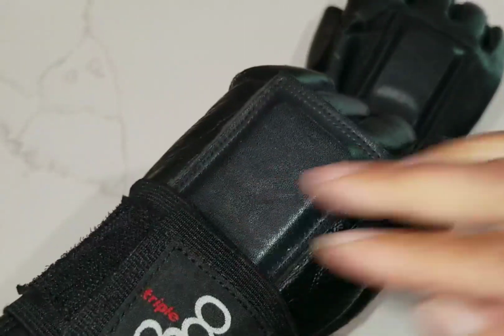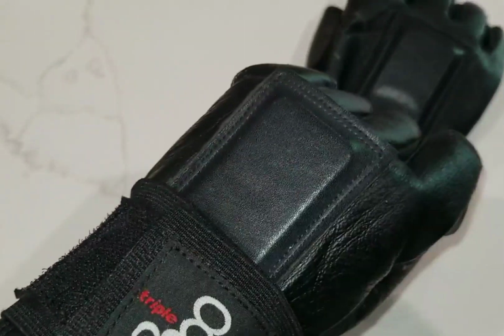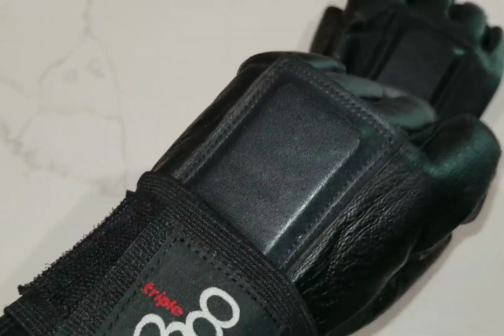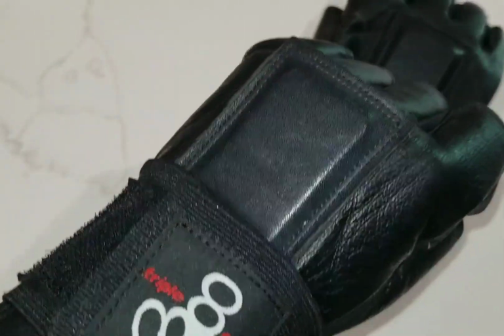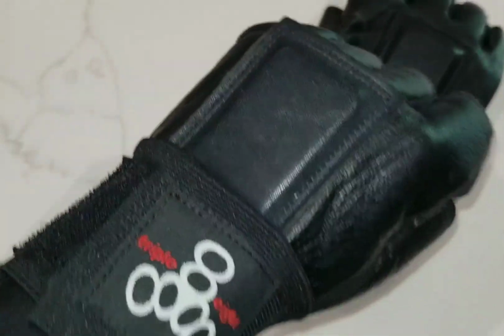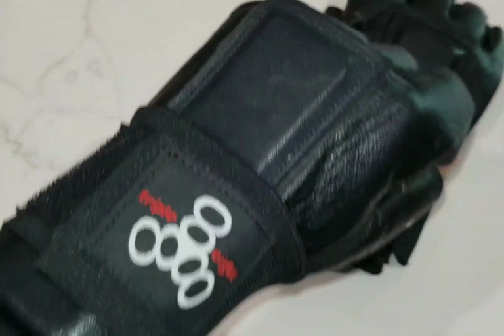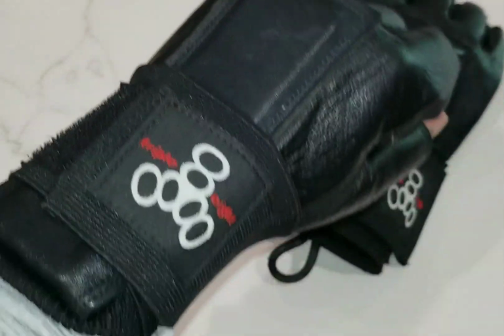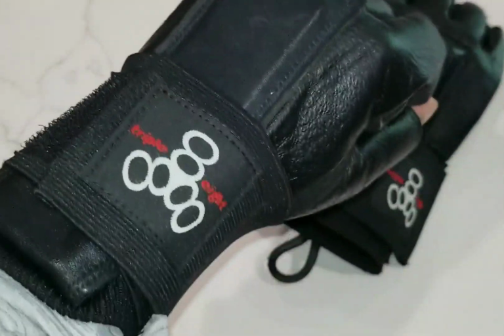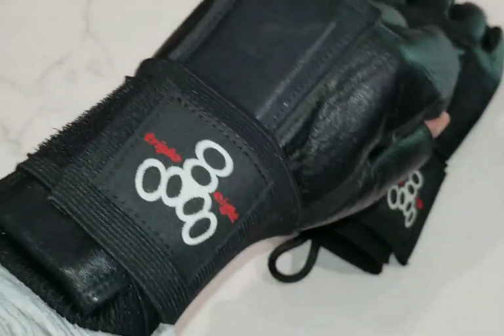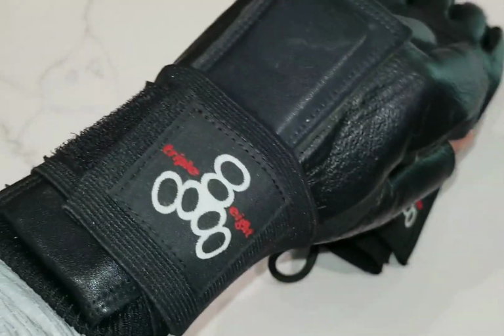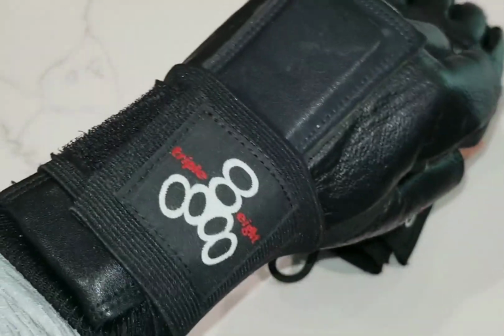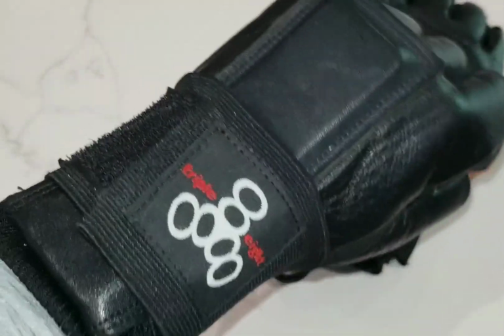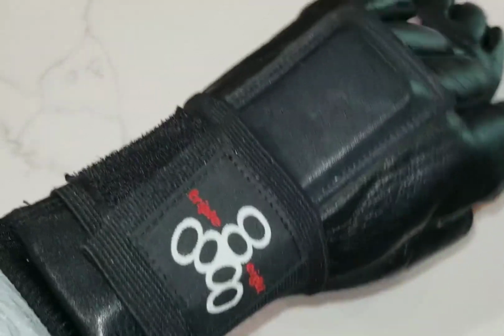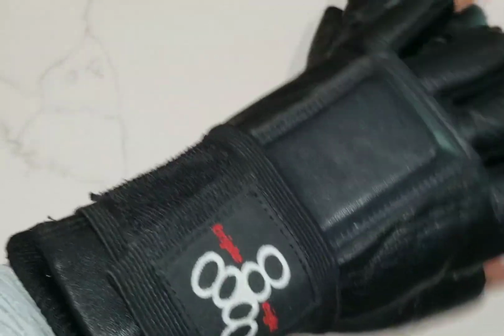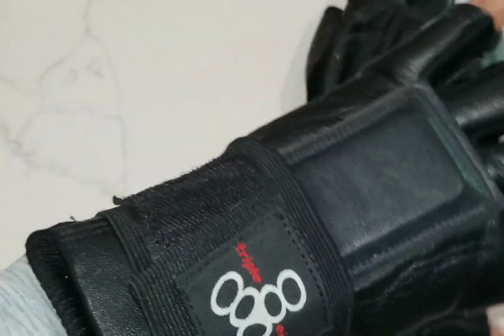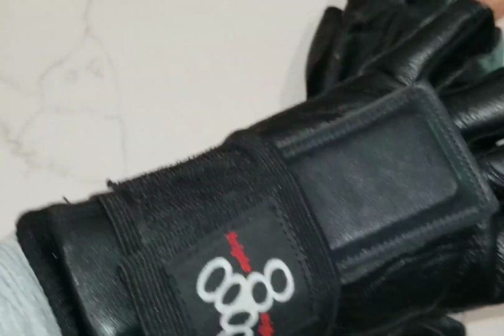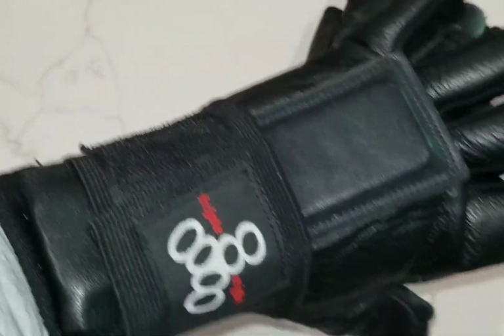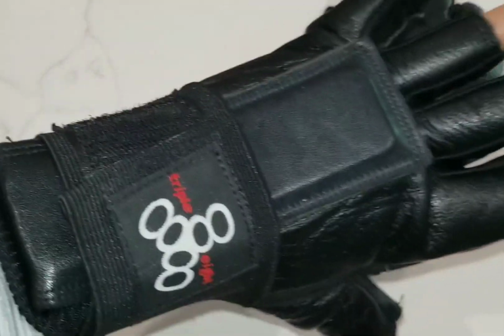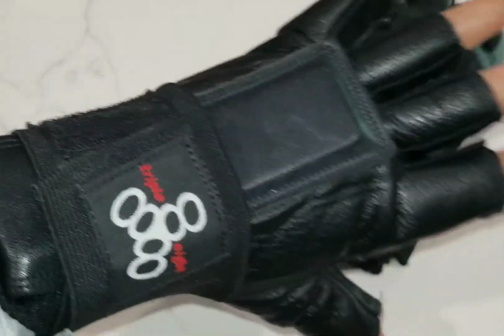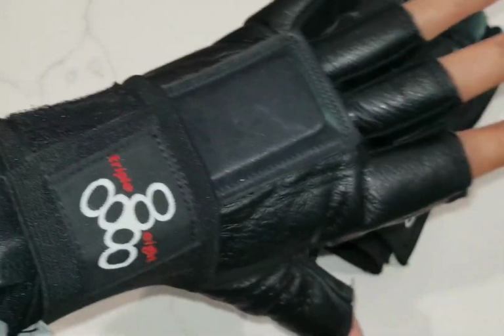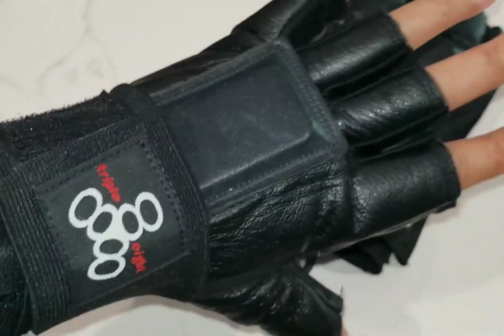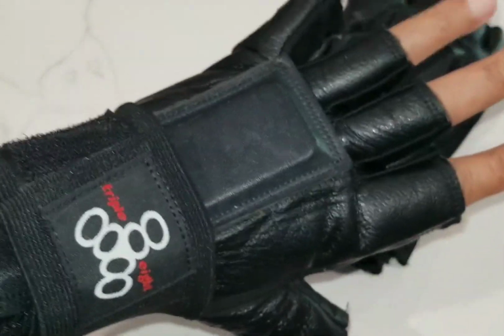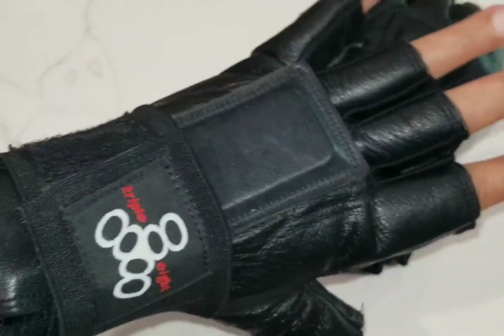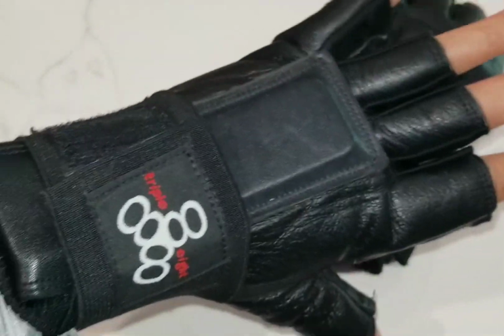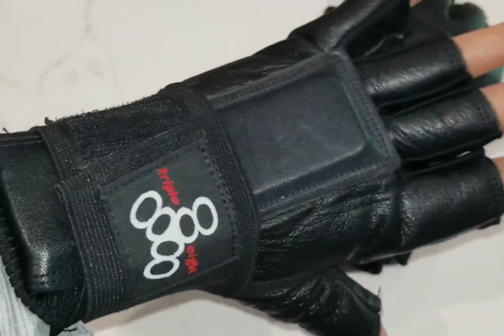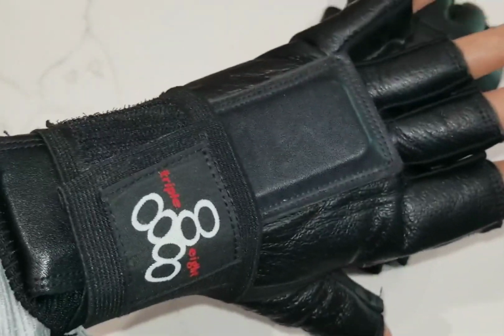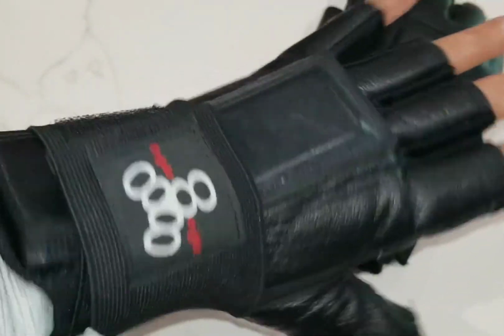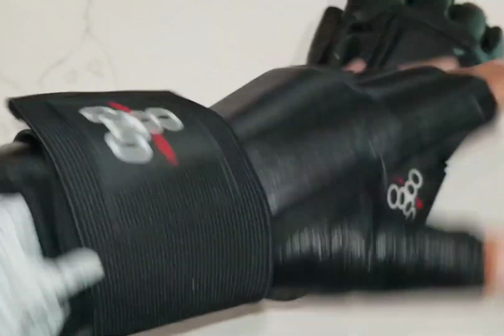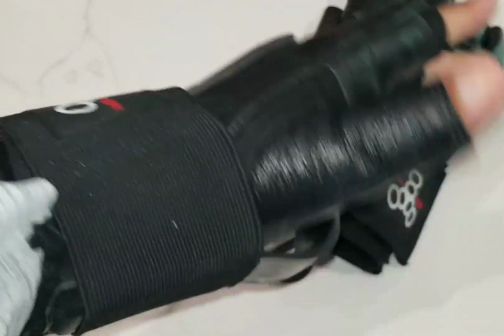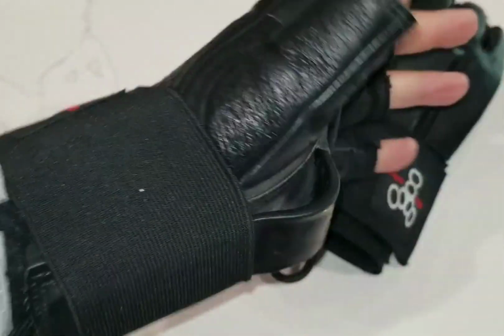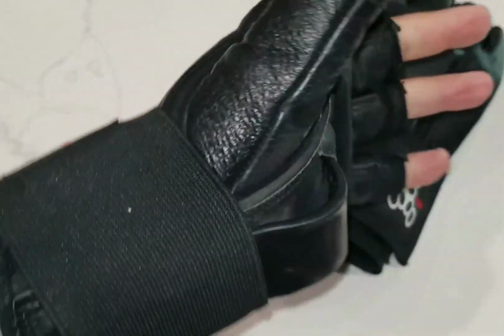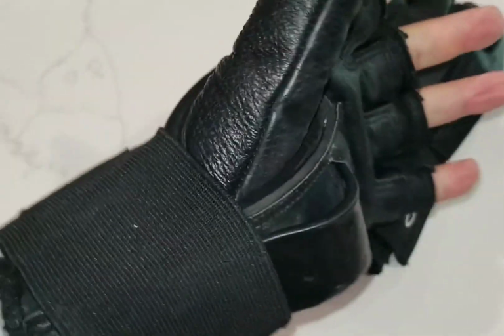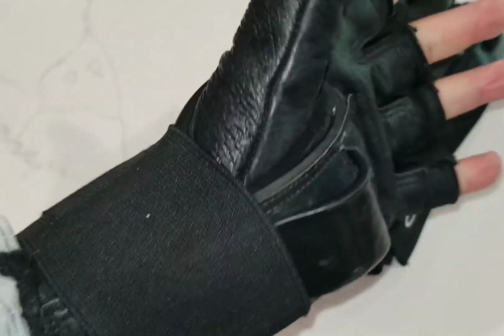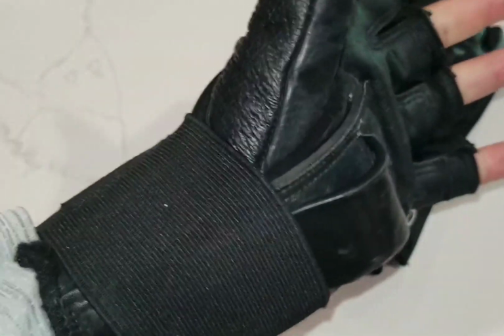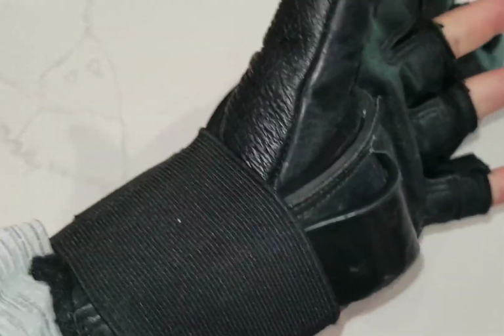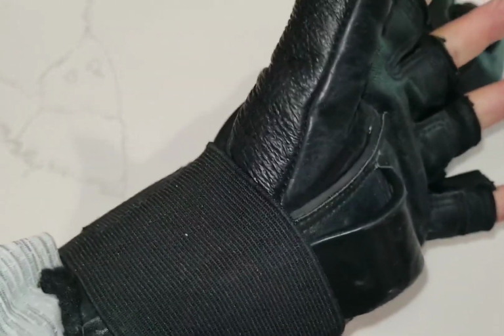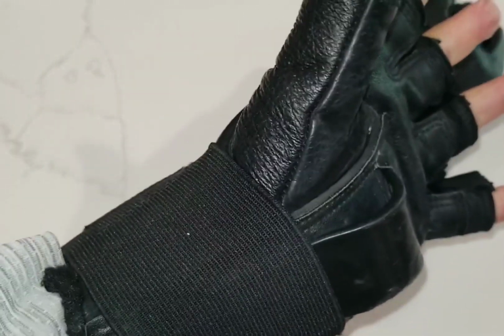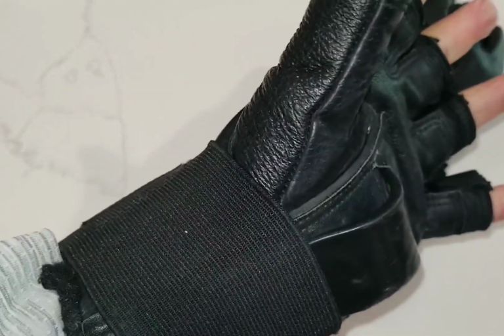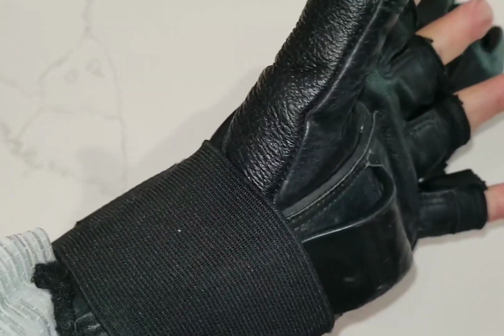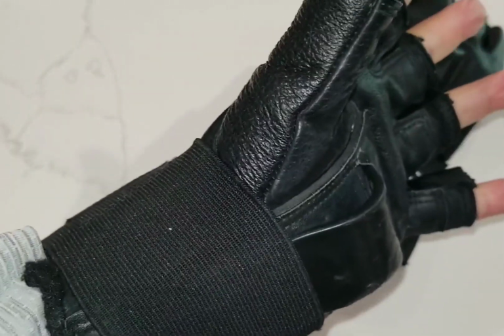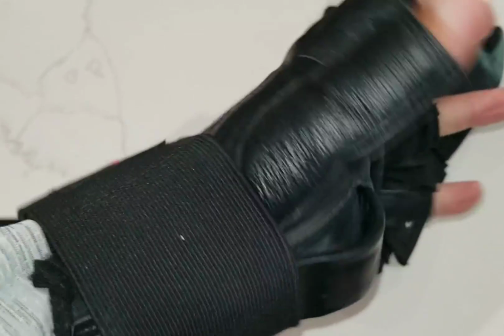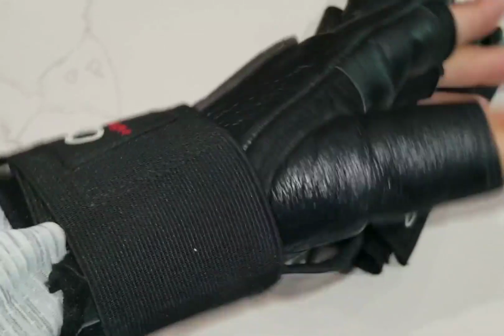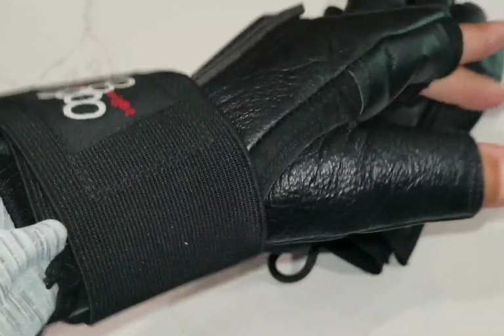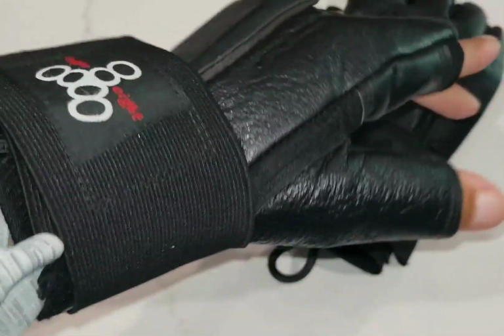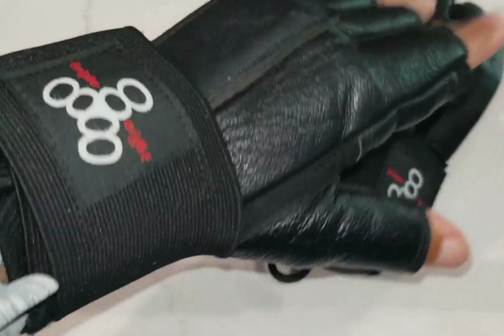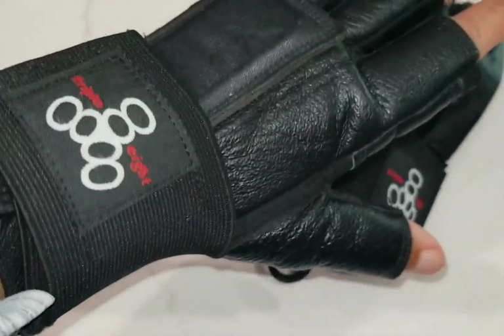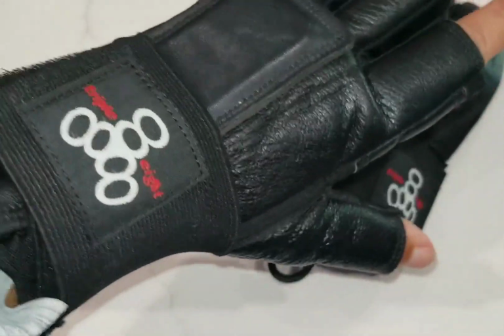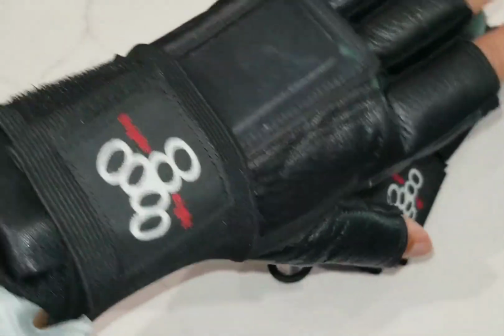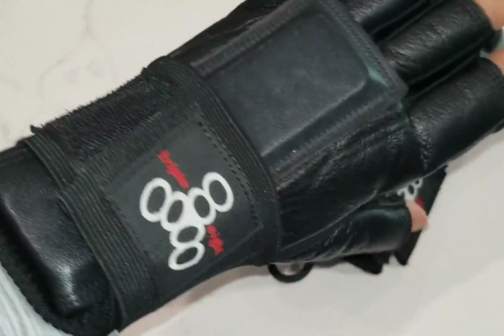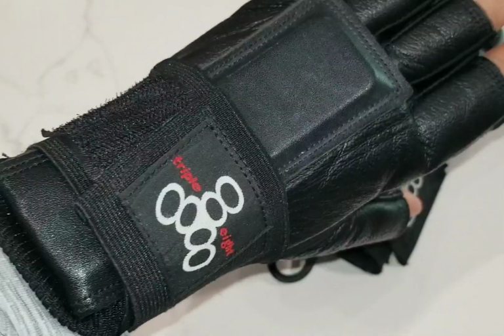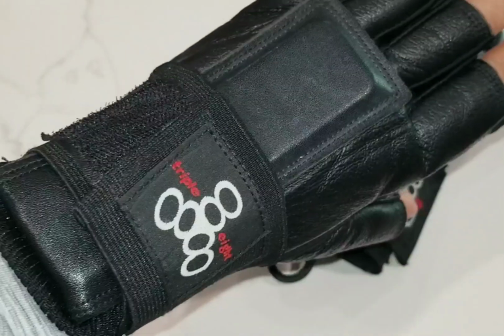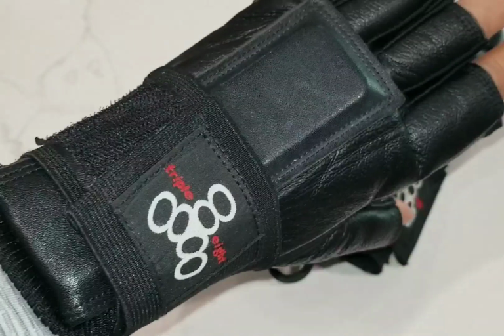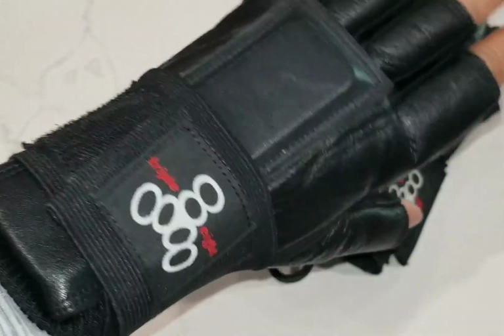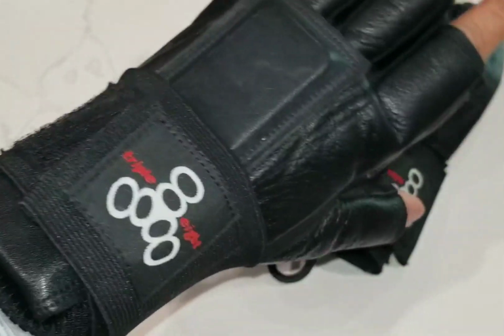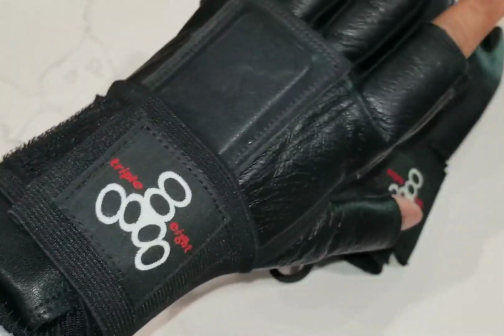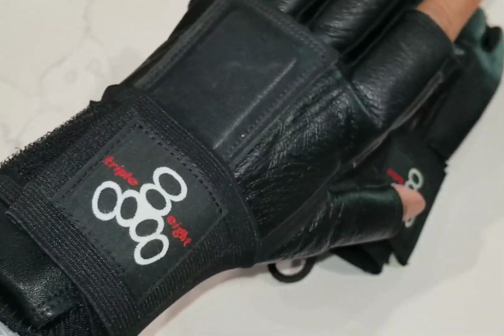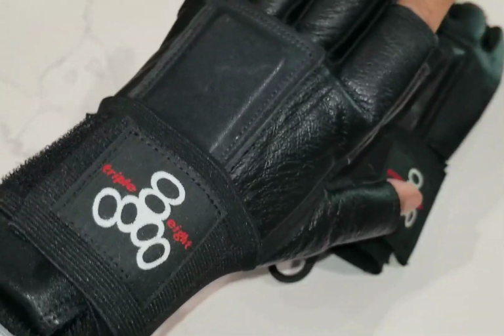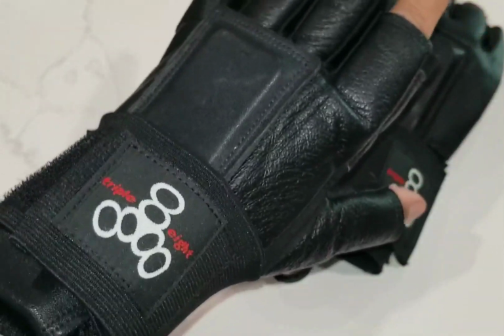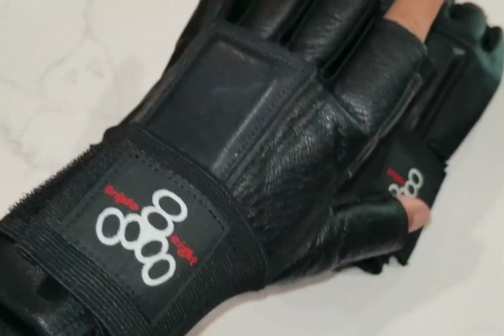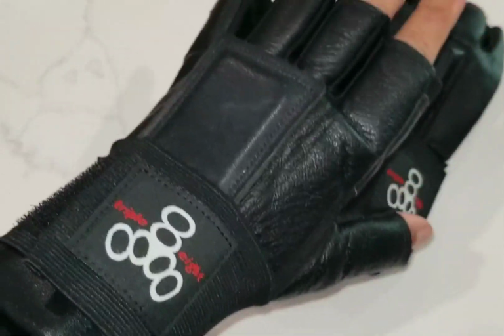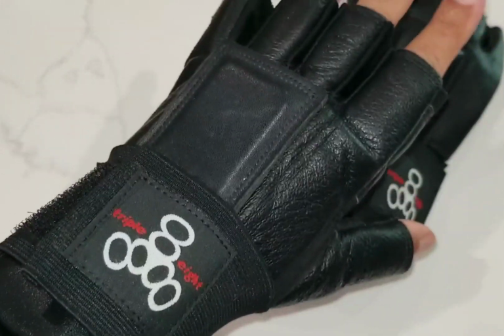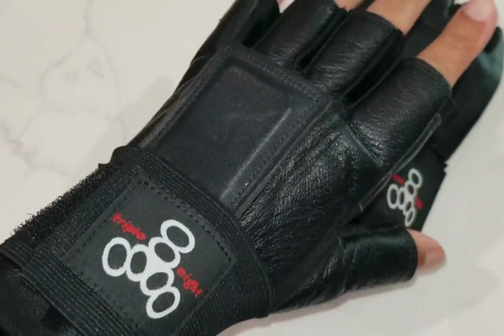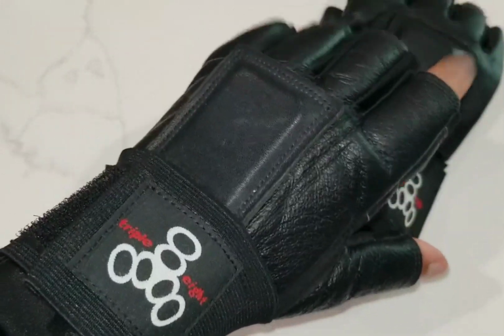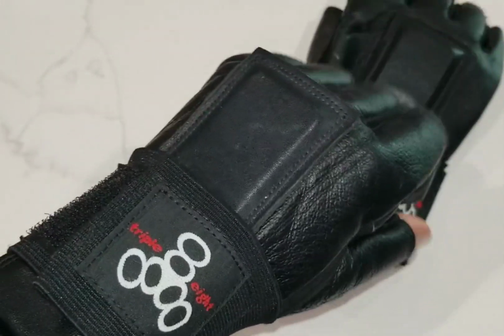The wrist guards come in all sizes. They have sizes that fit youth, kids, and adults.